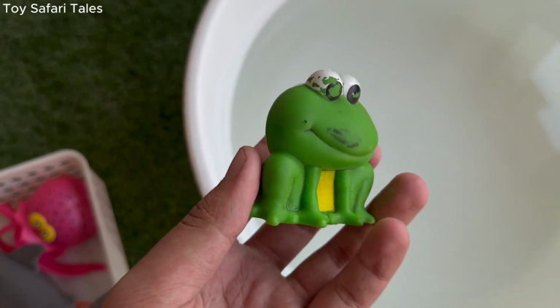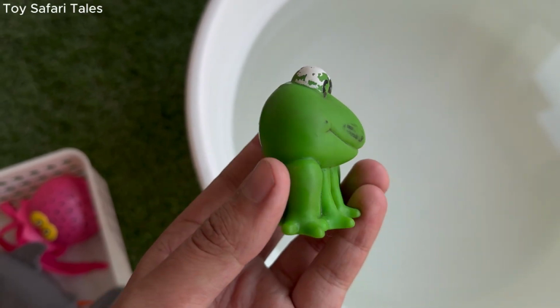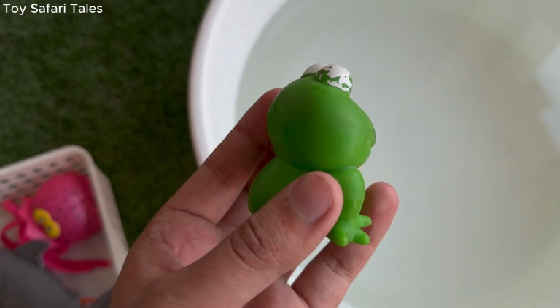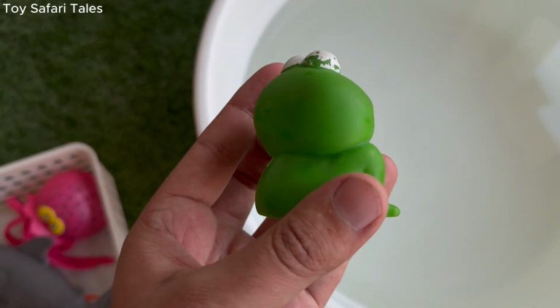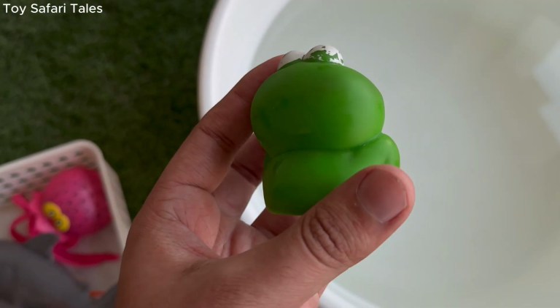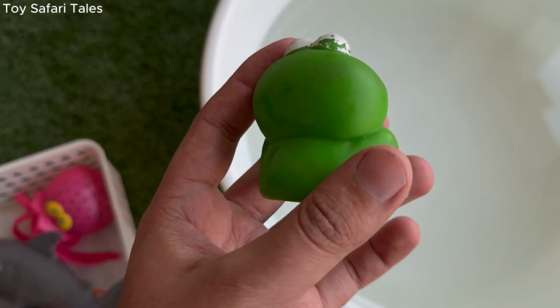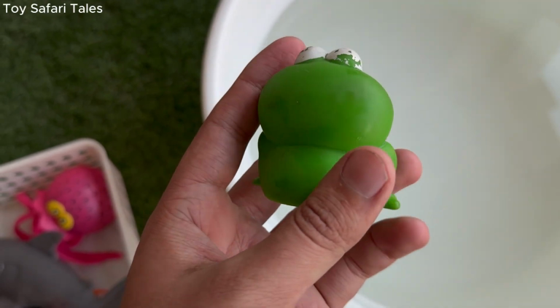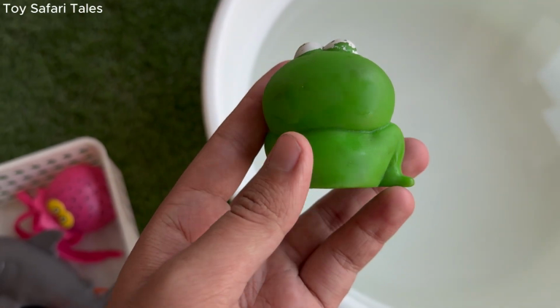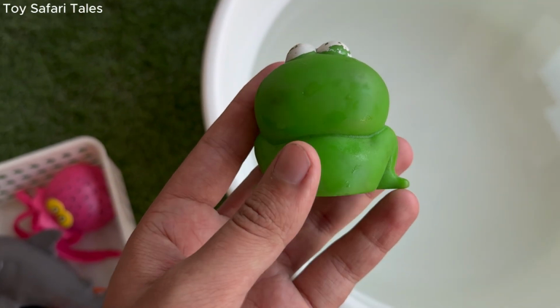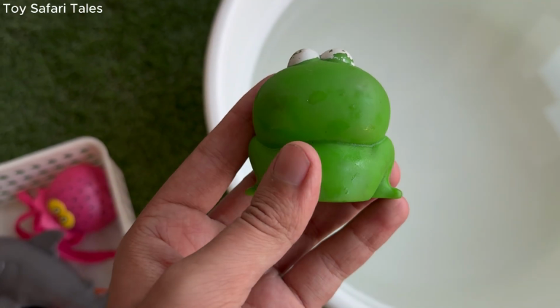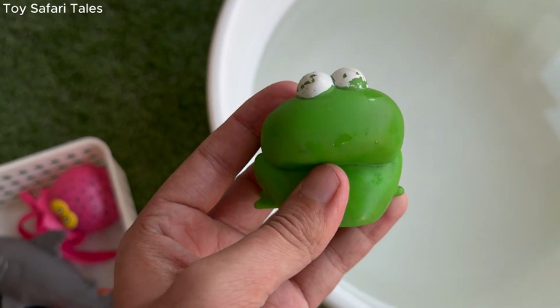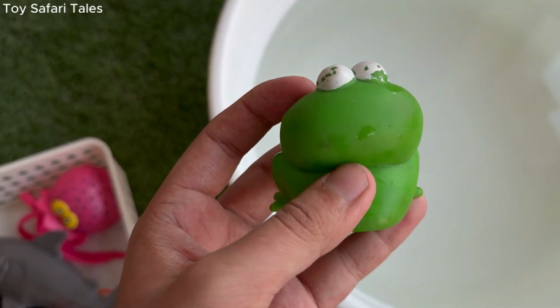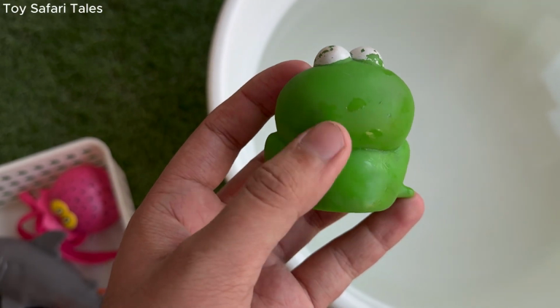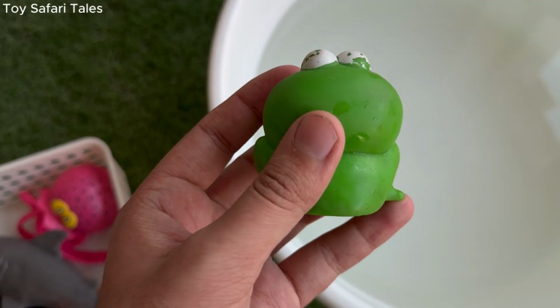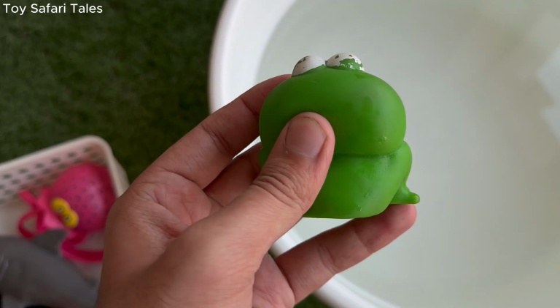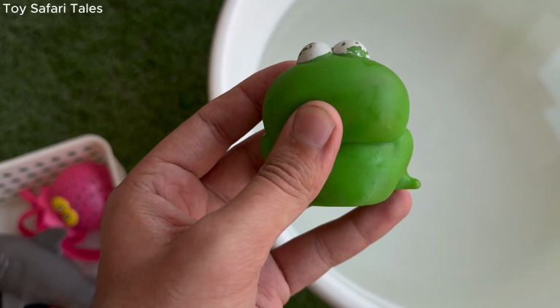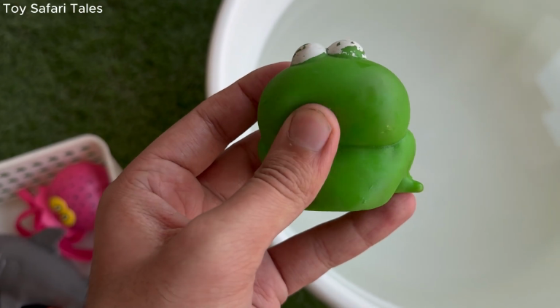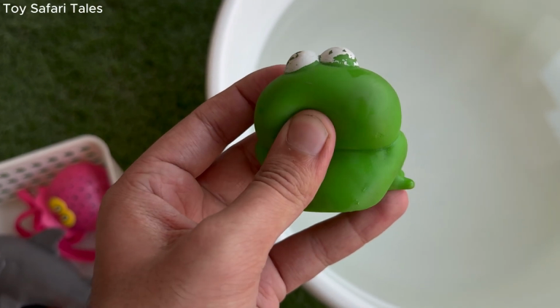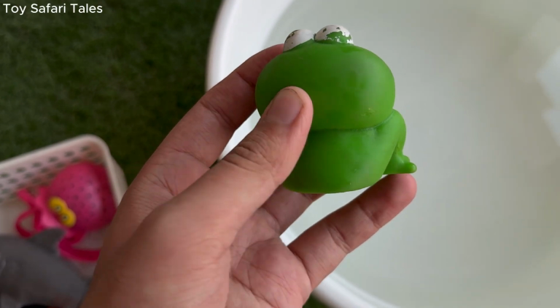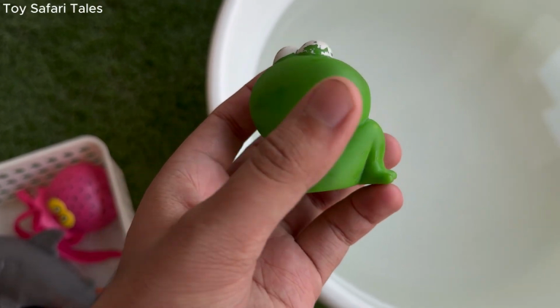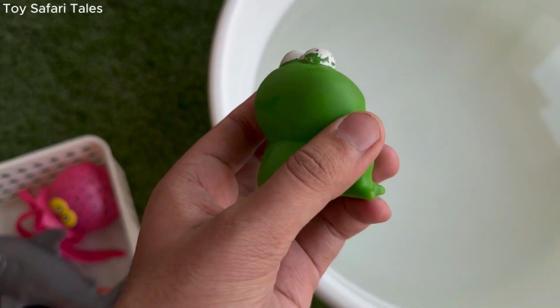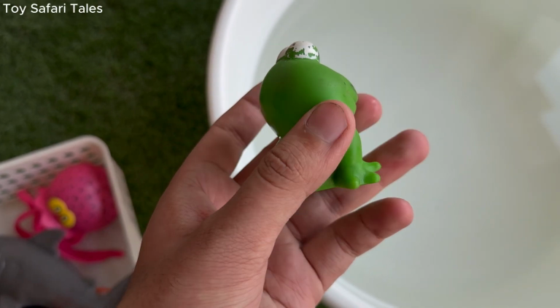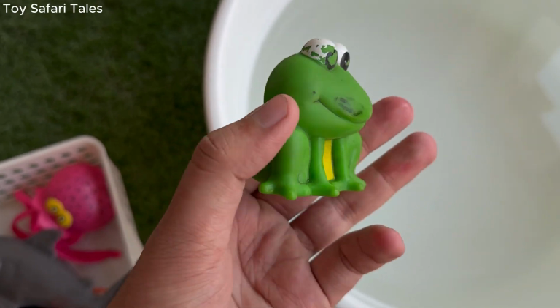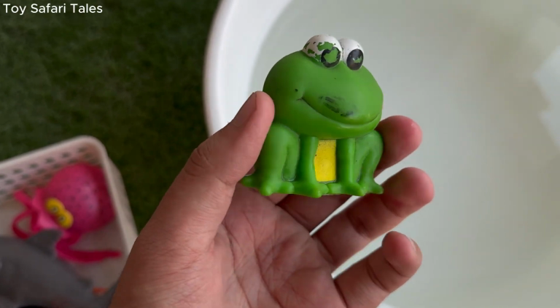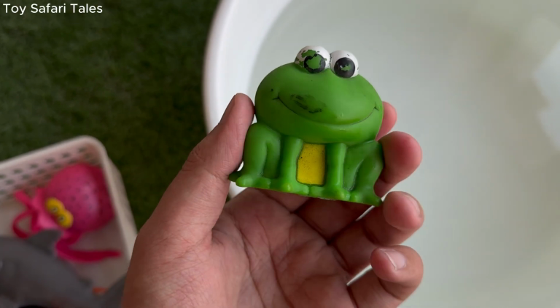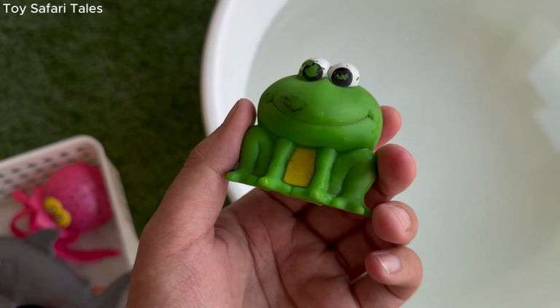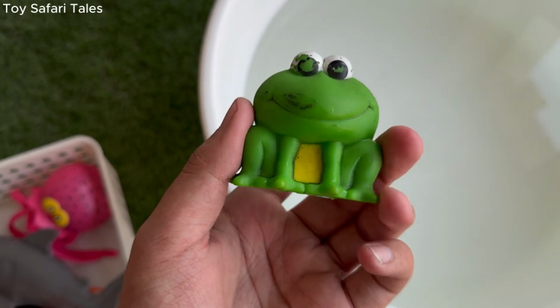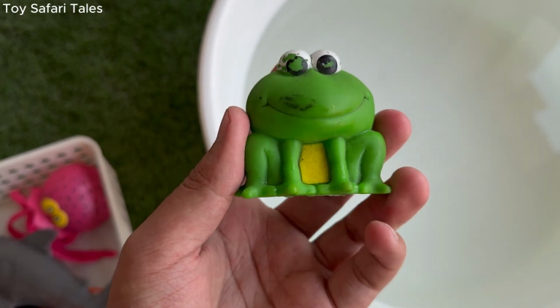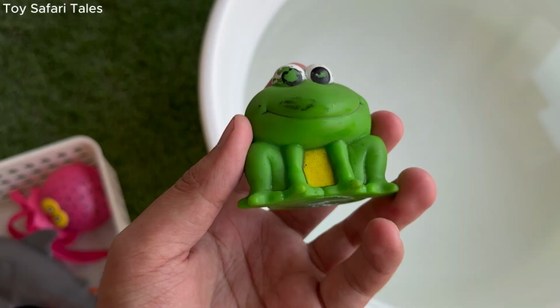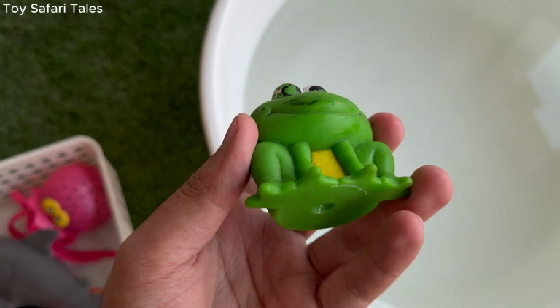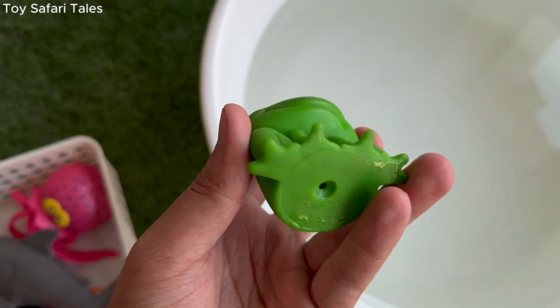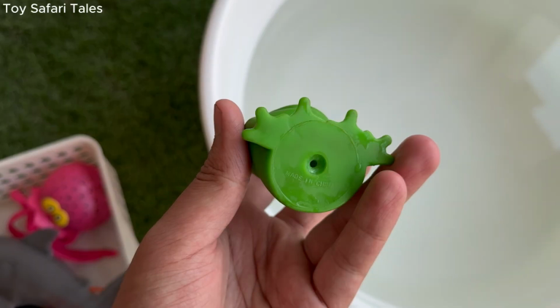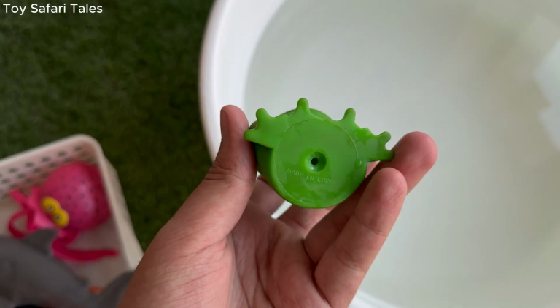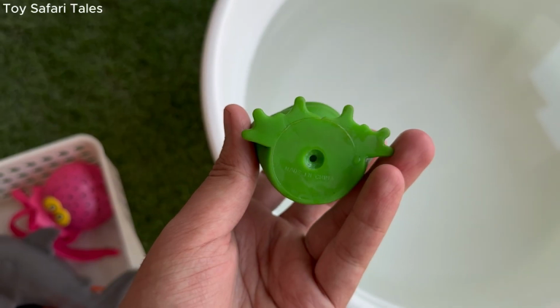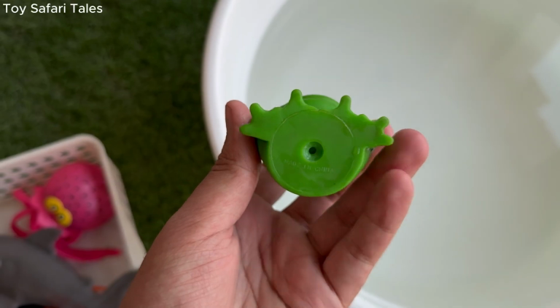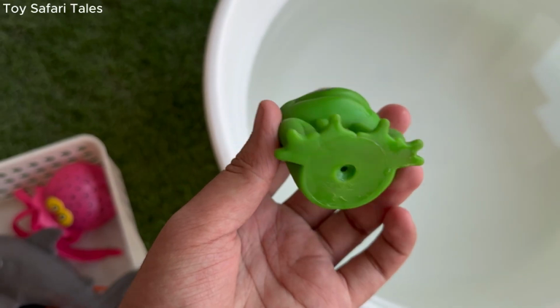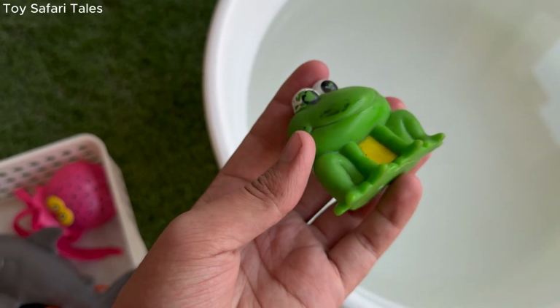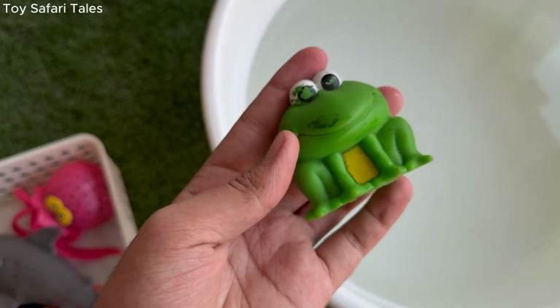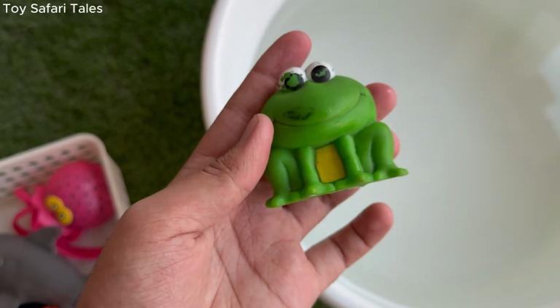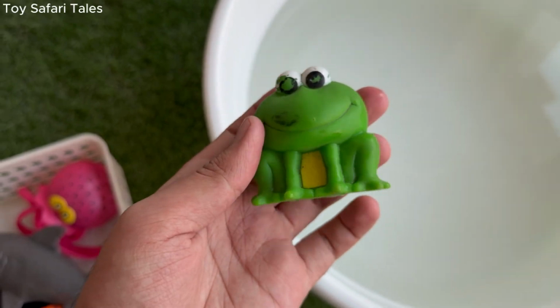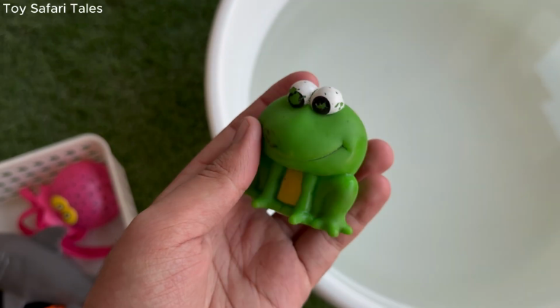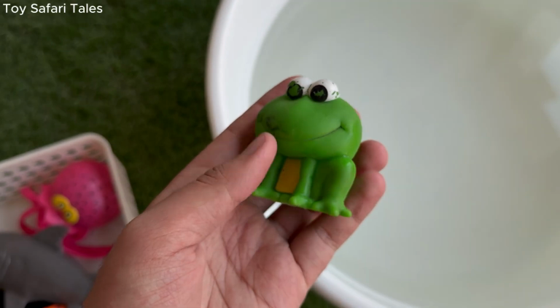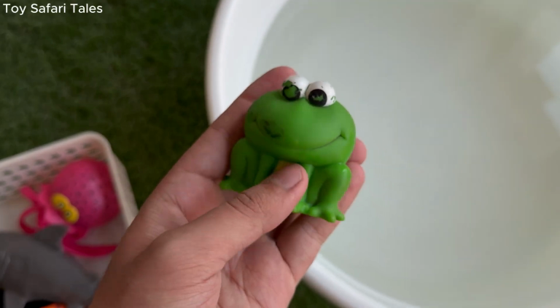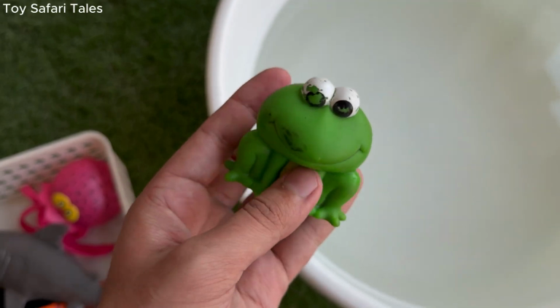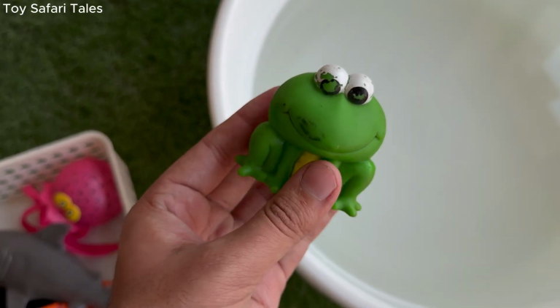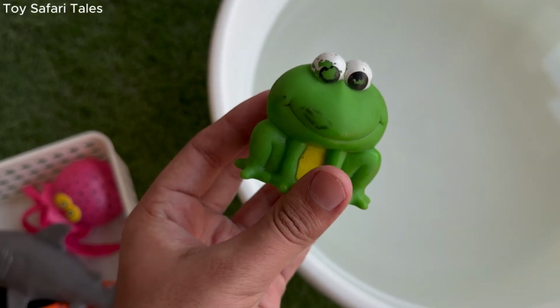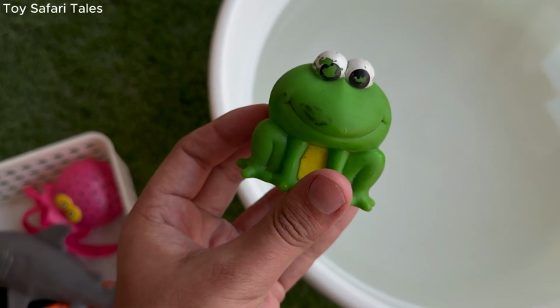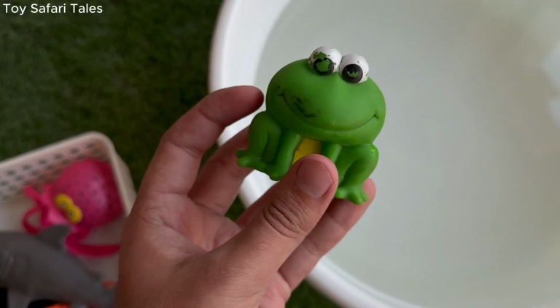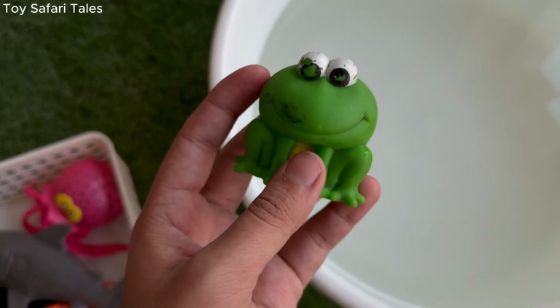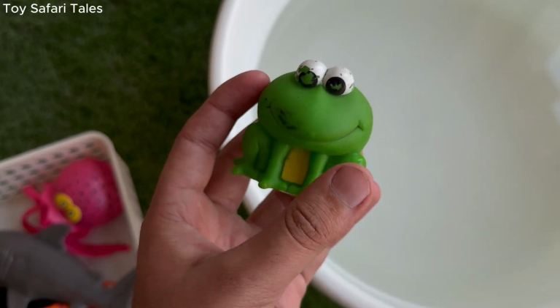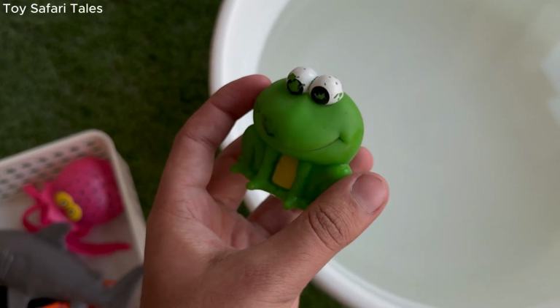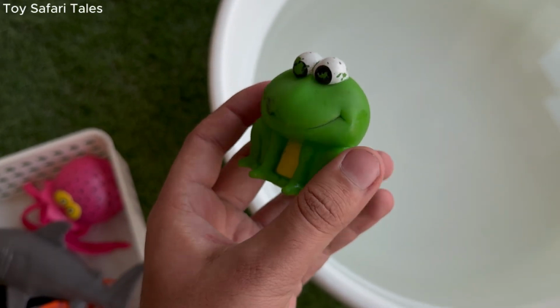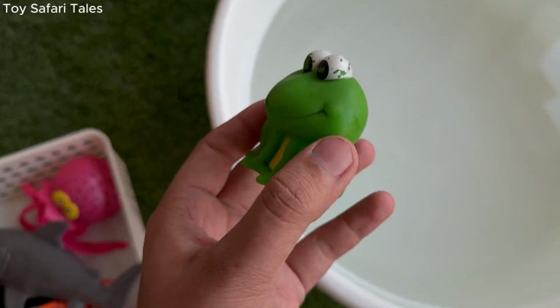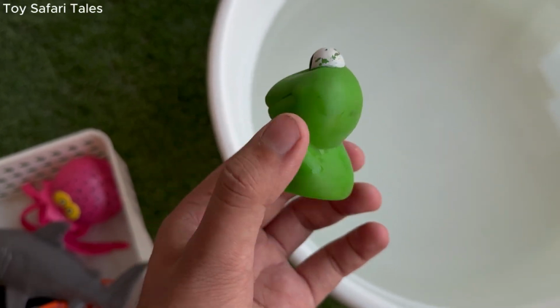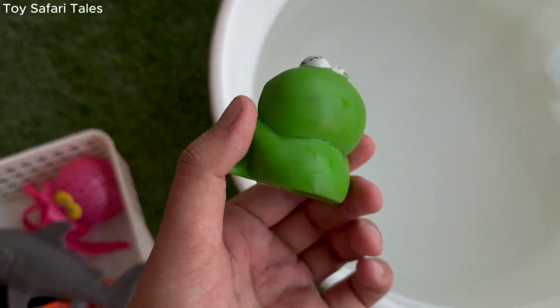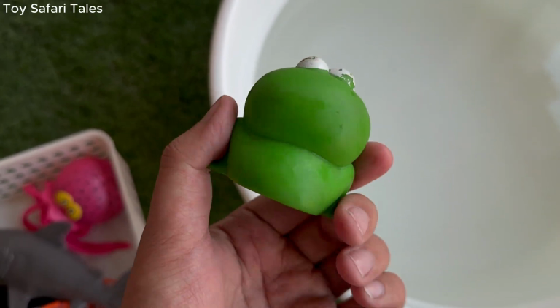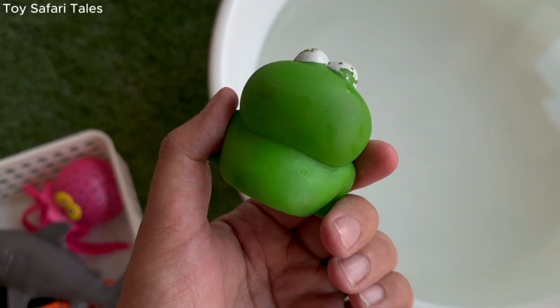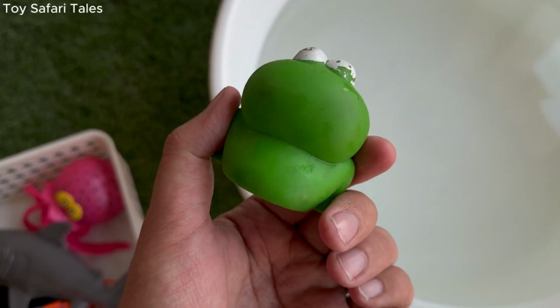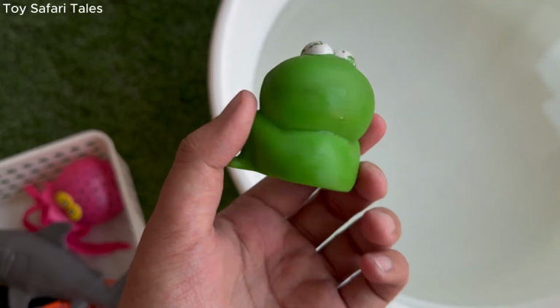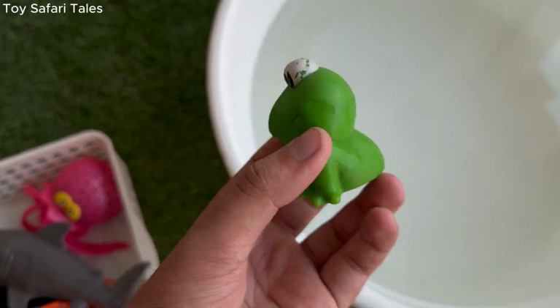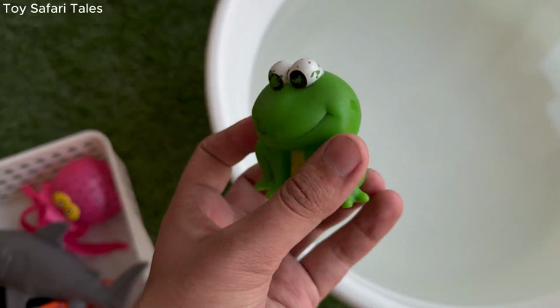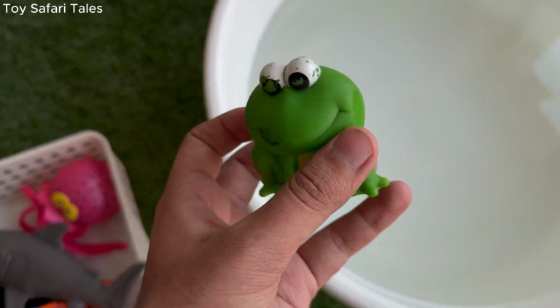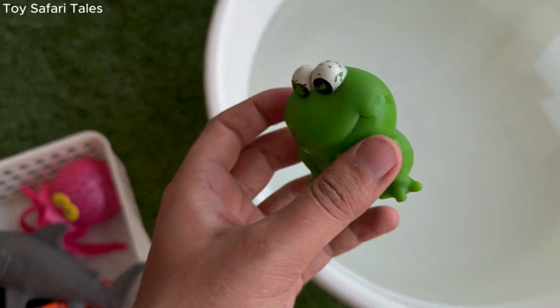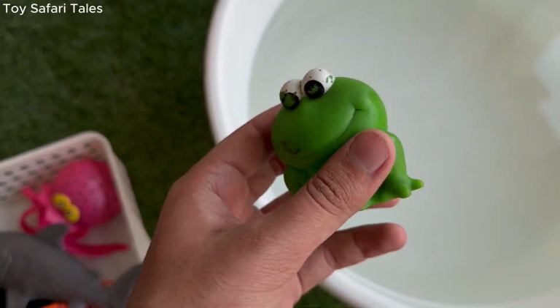Frog eats insects like flies and mosquitoes, using its long, sticky tongue to catch them in a flash.